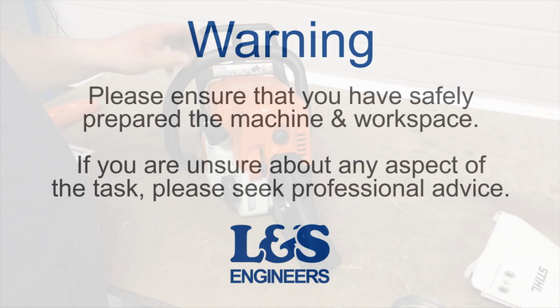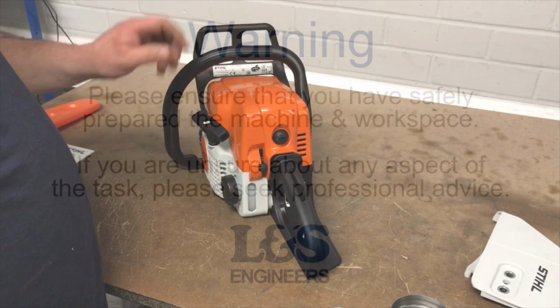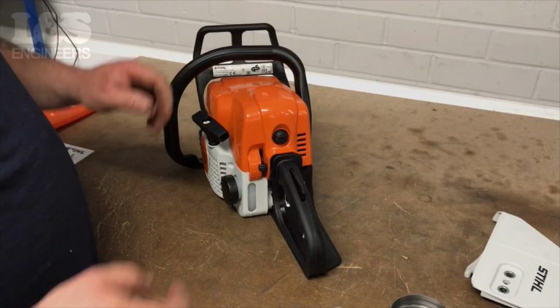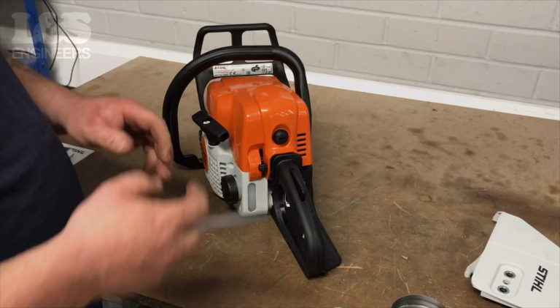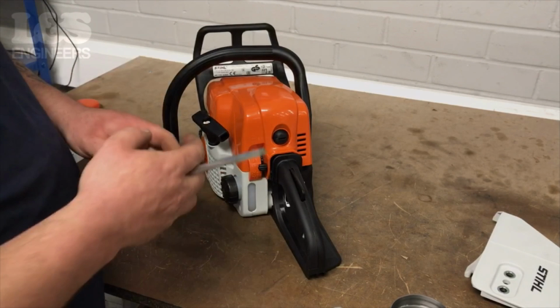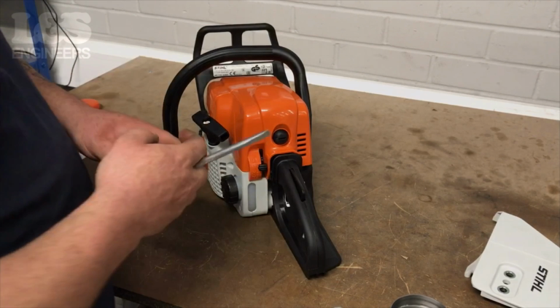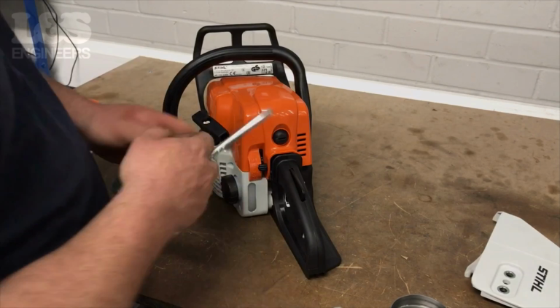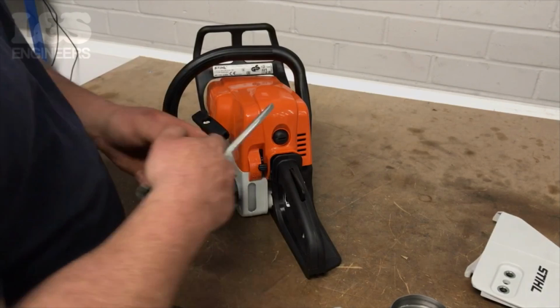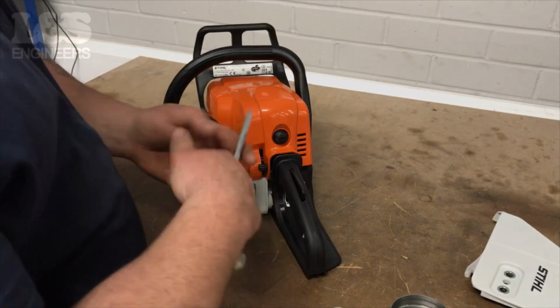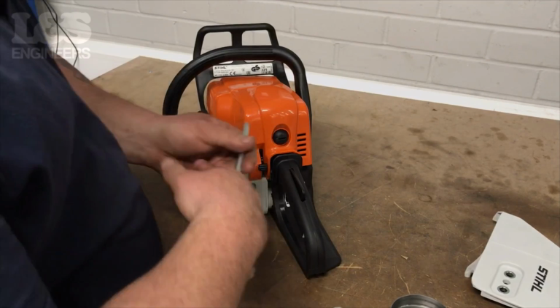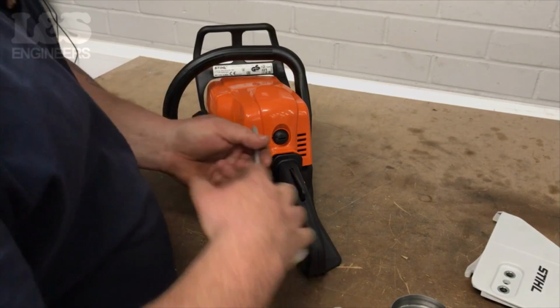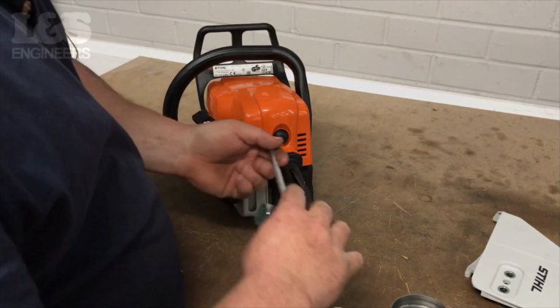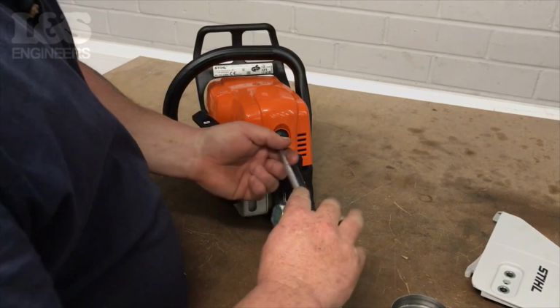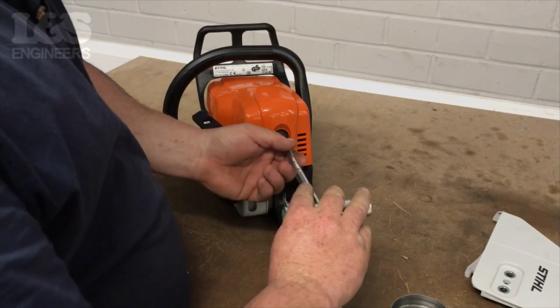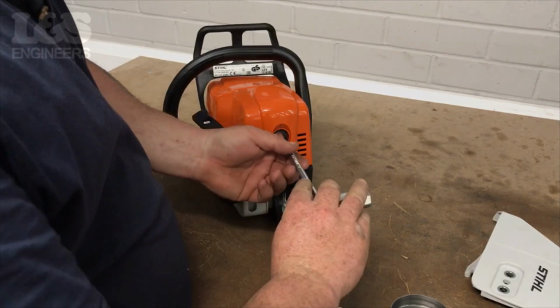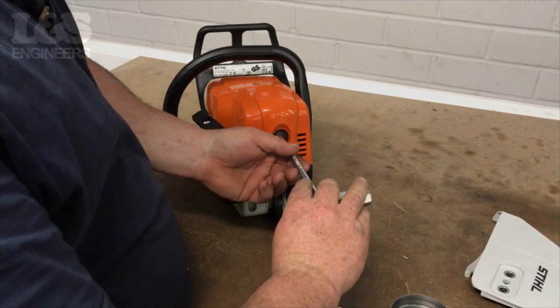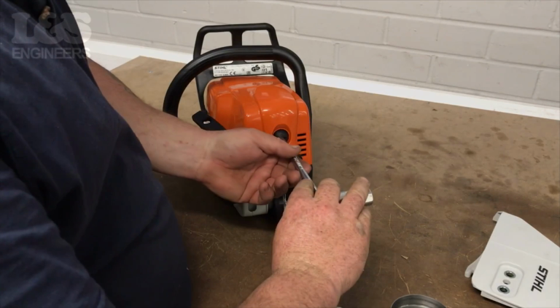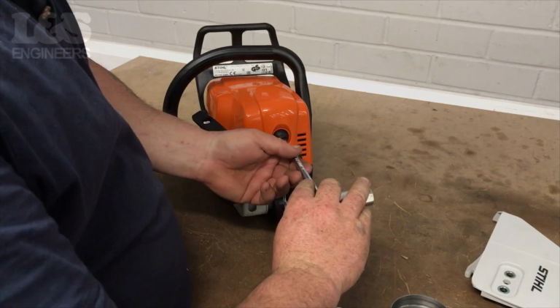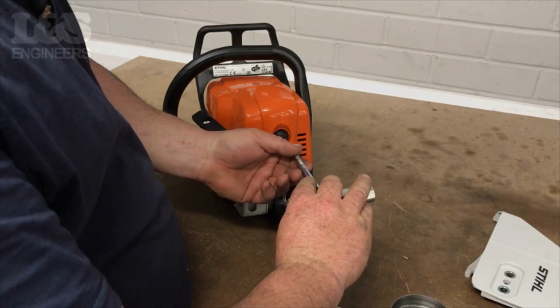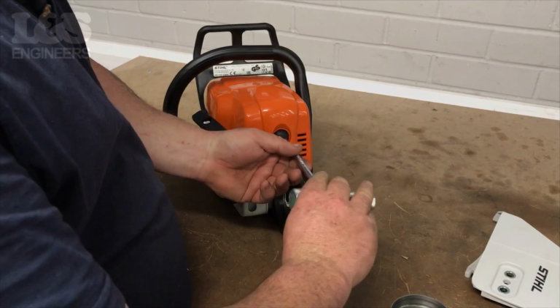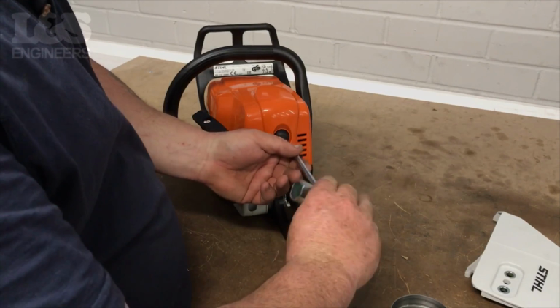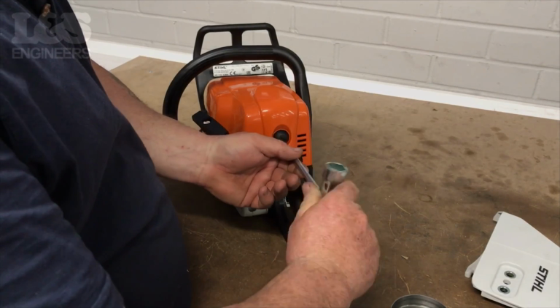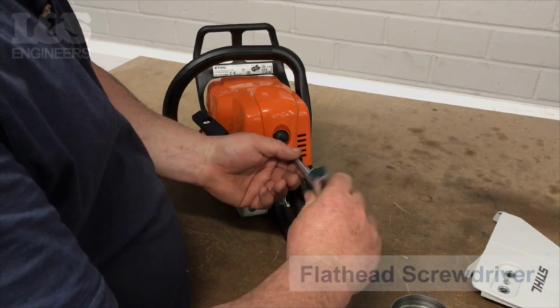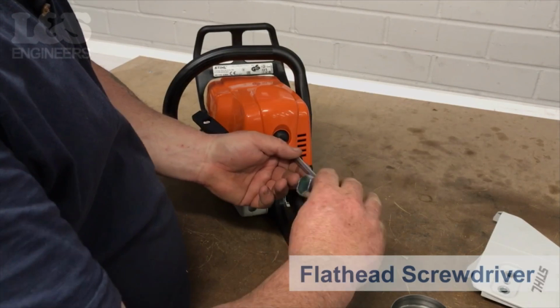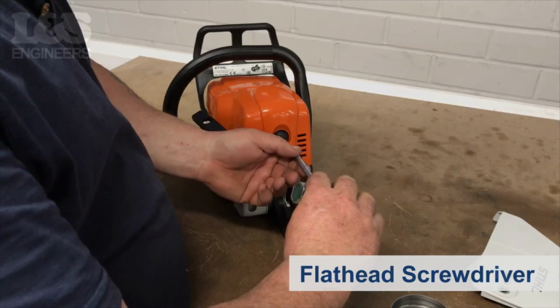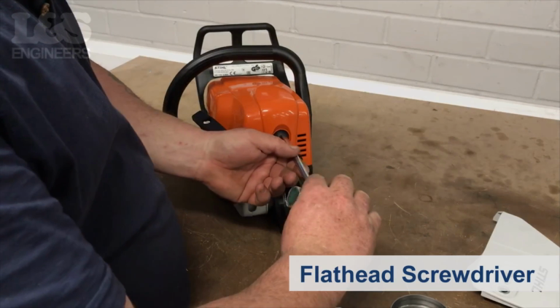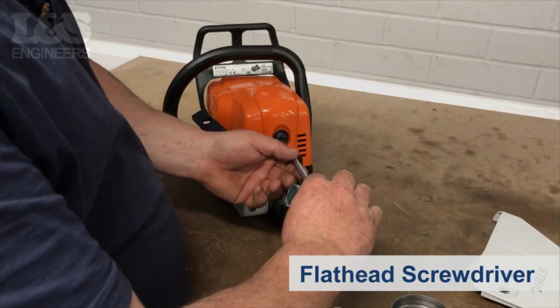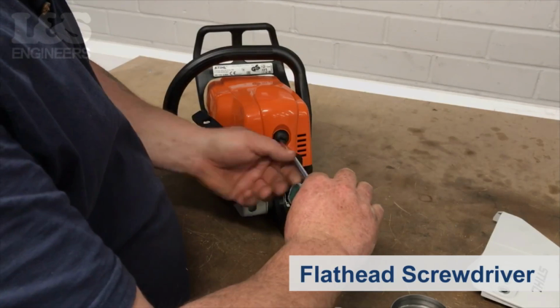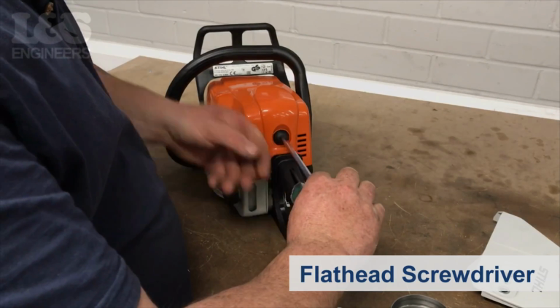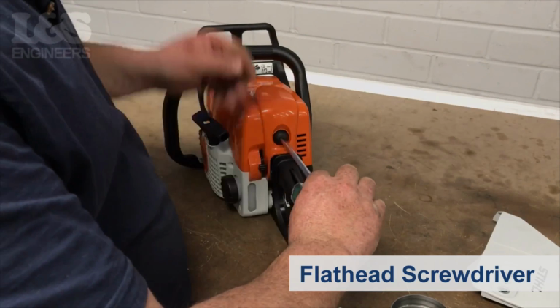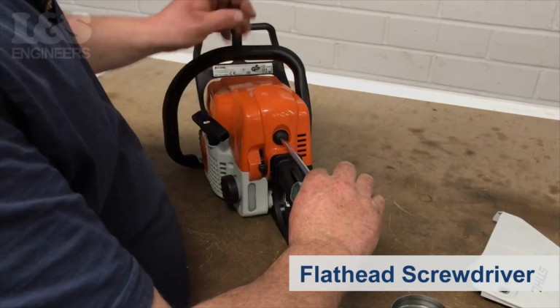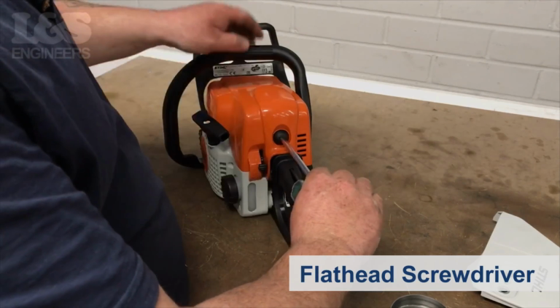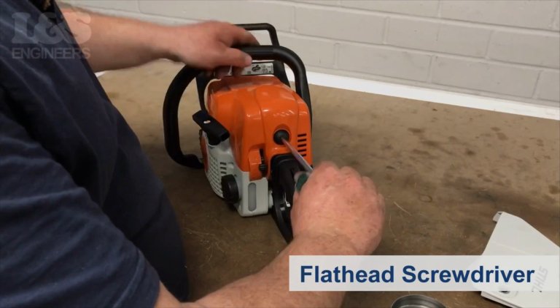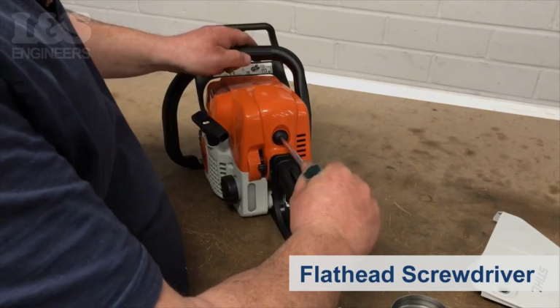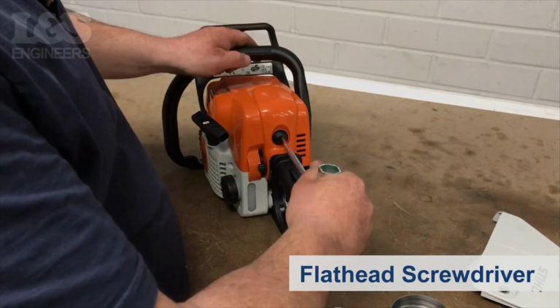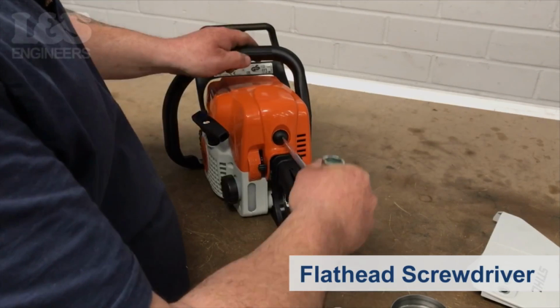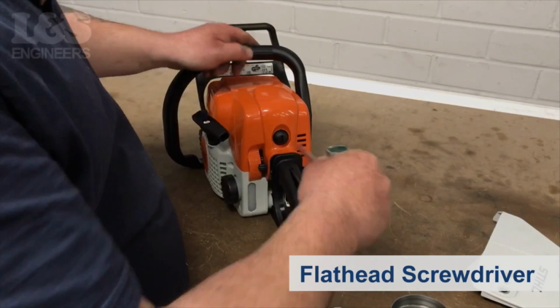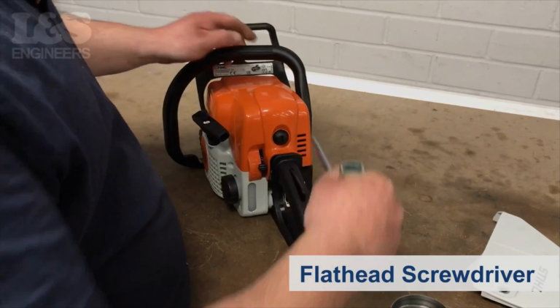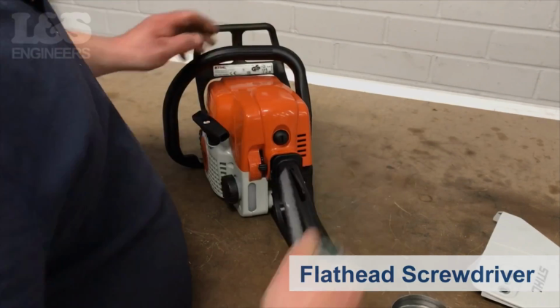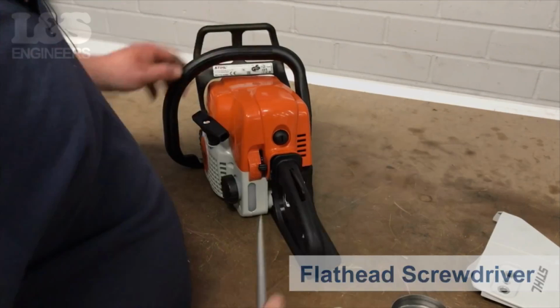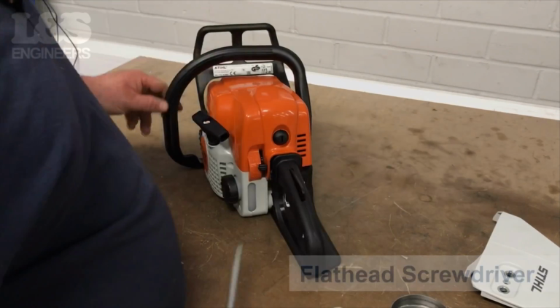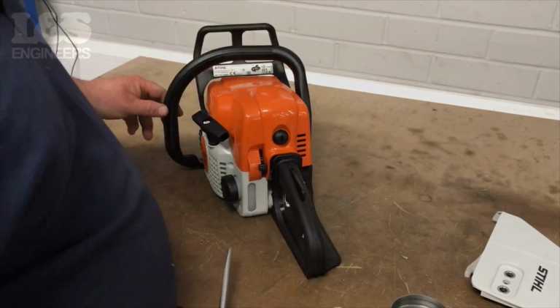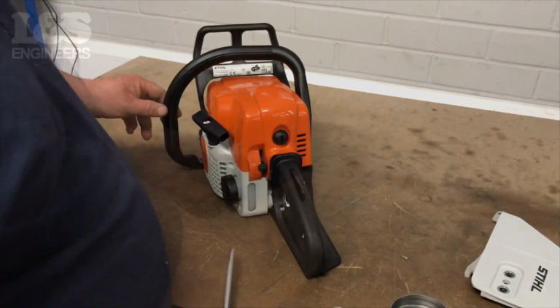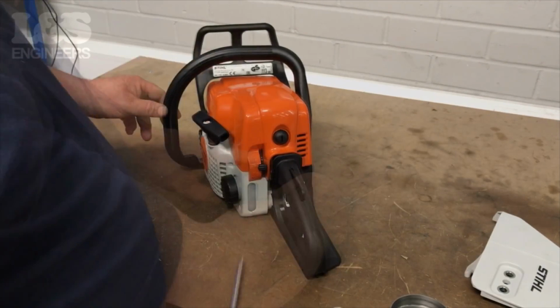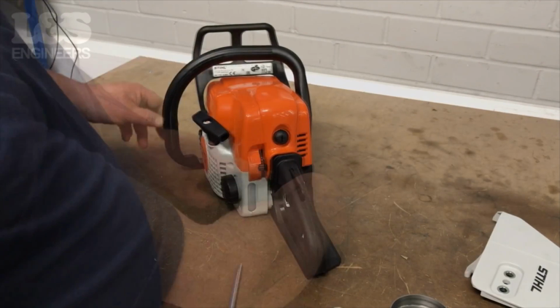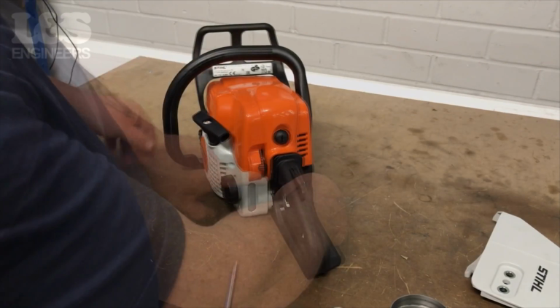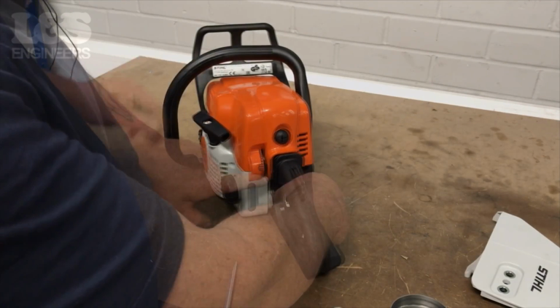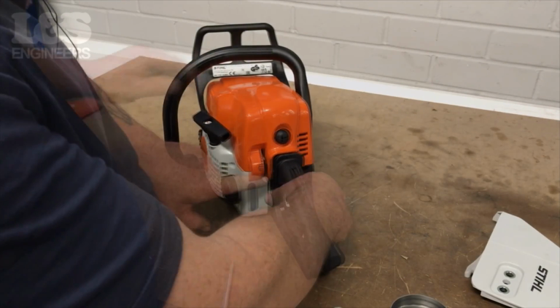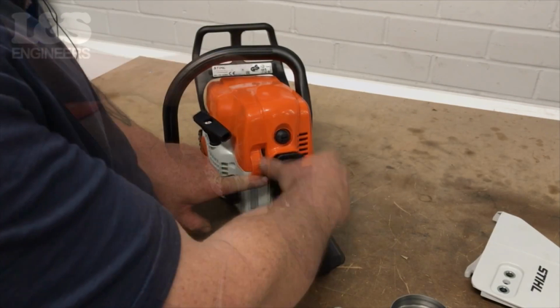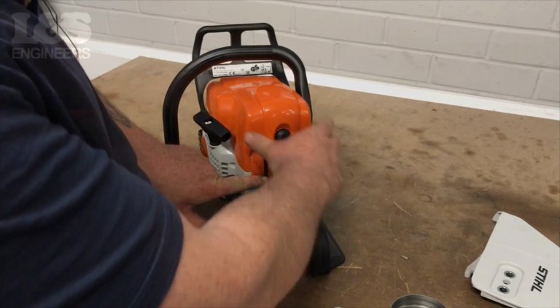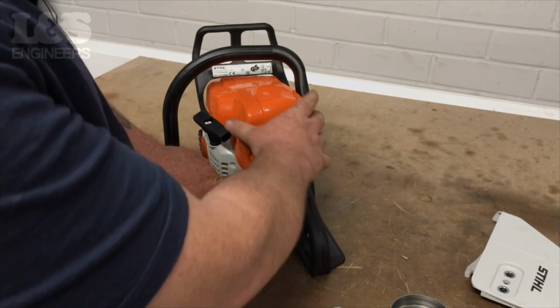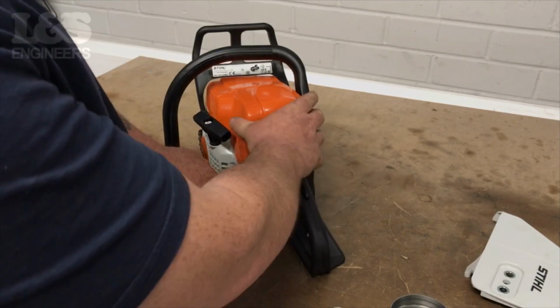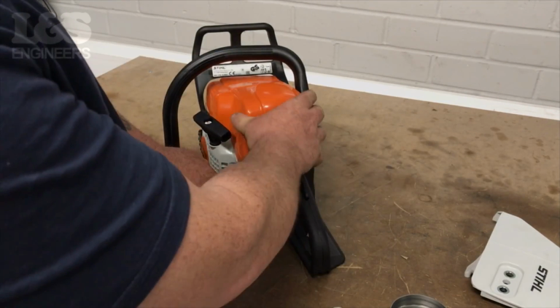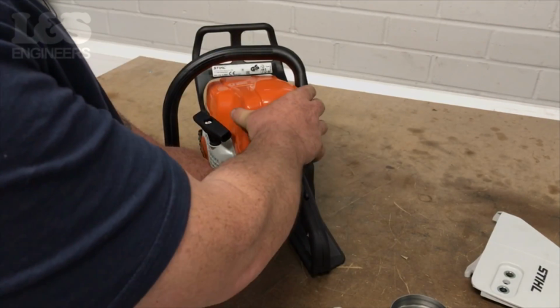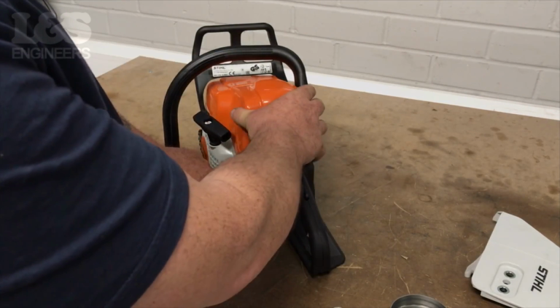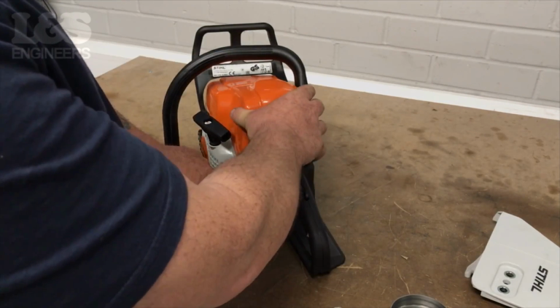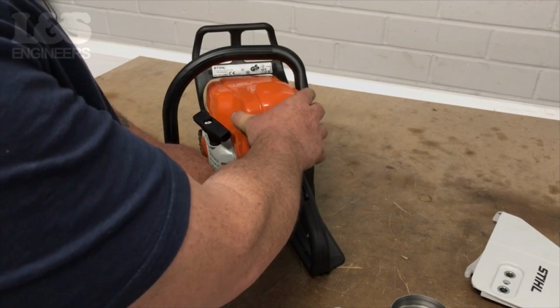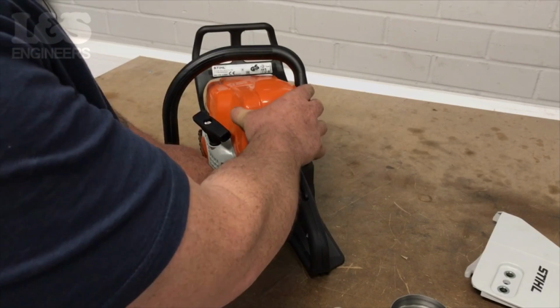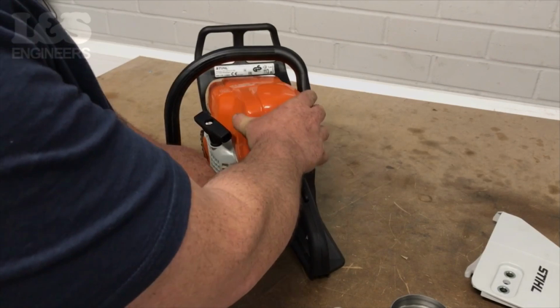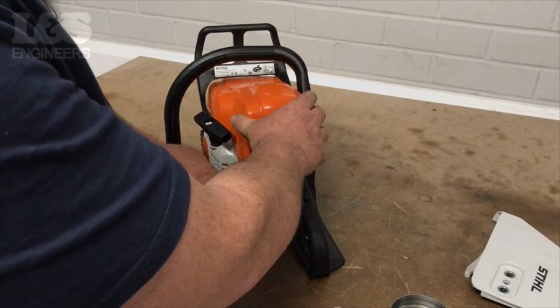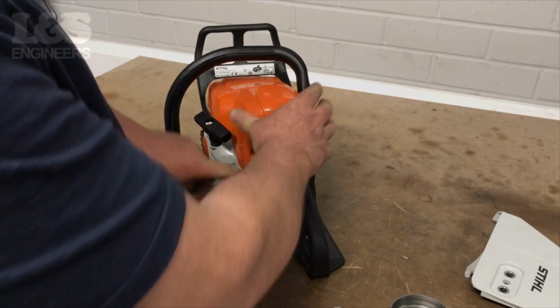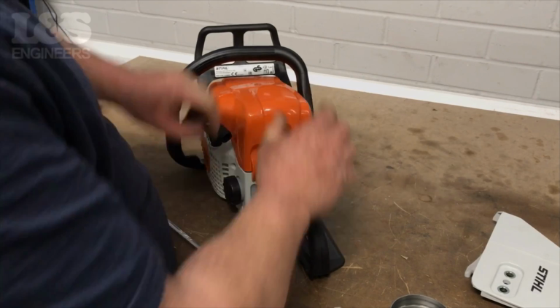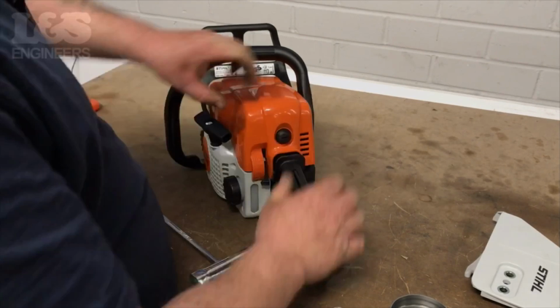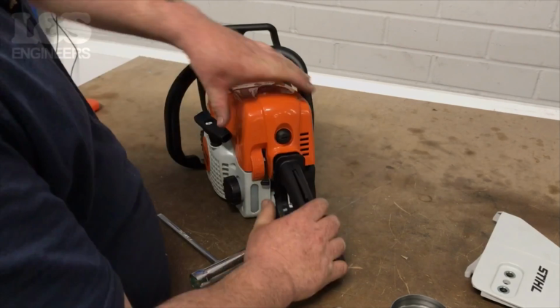First of all, use a flat head screwdriver to unlock the shroud. You can now remove the shroud from the machine.